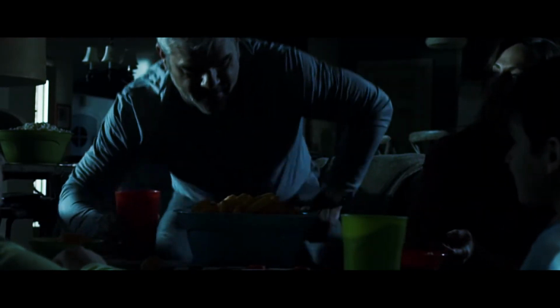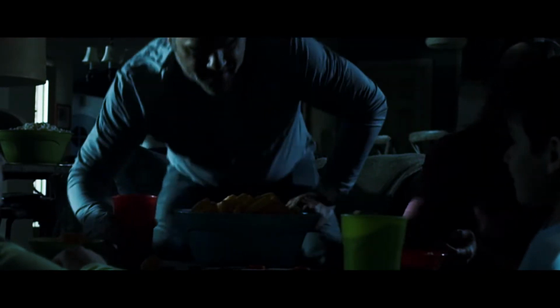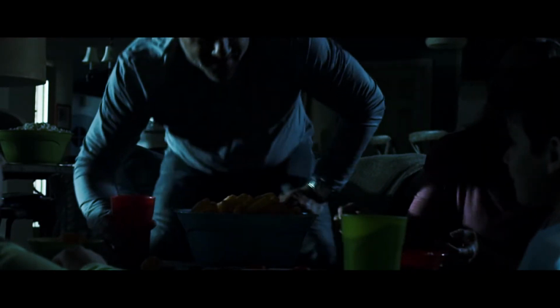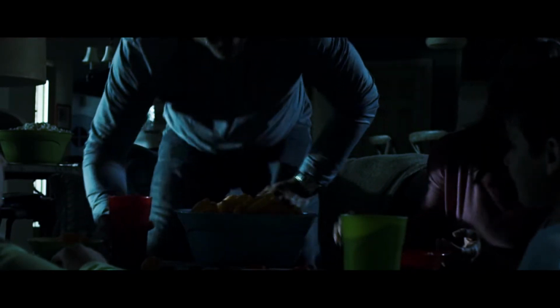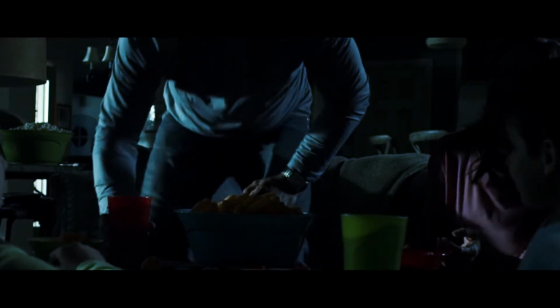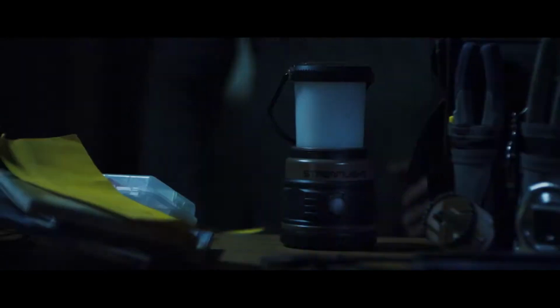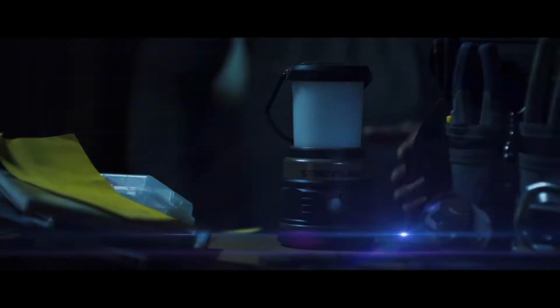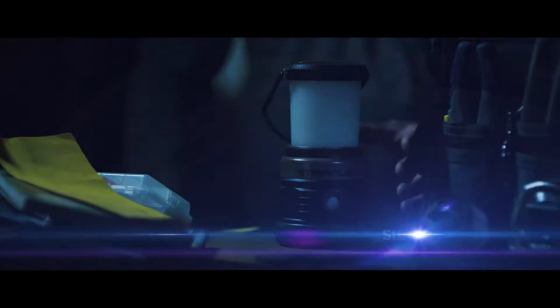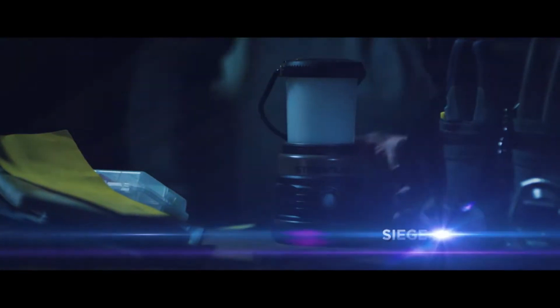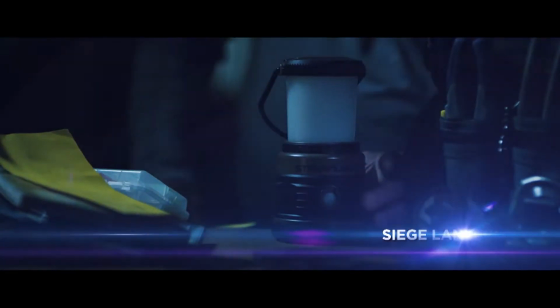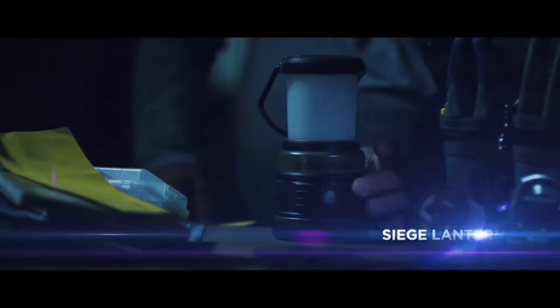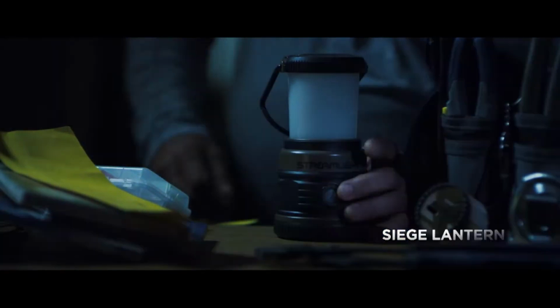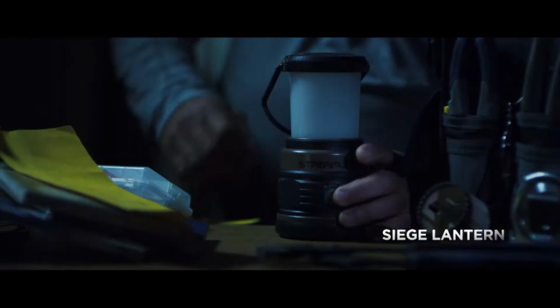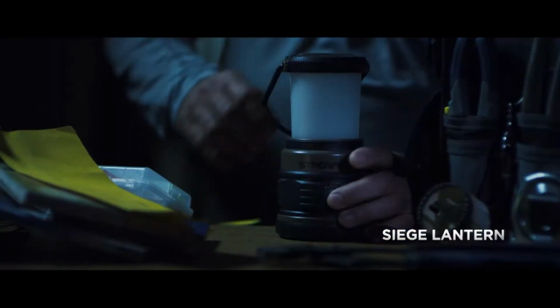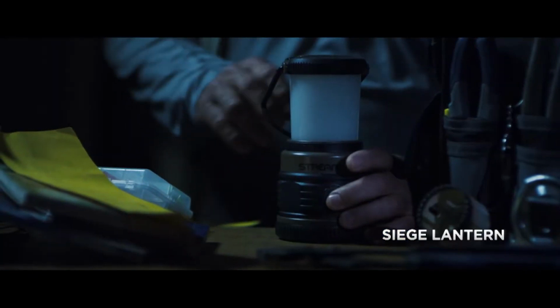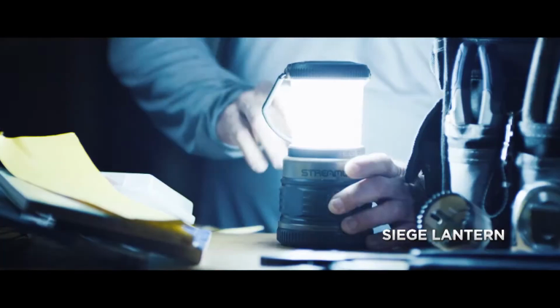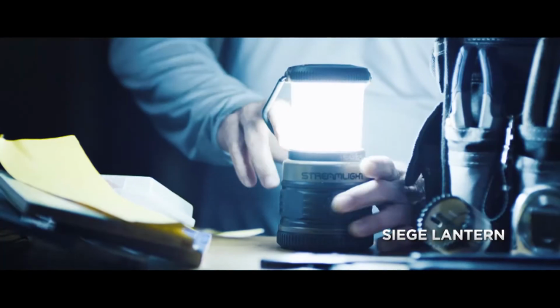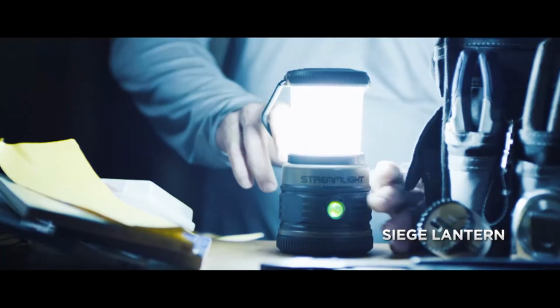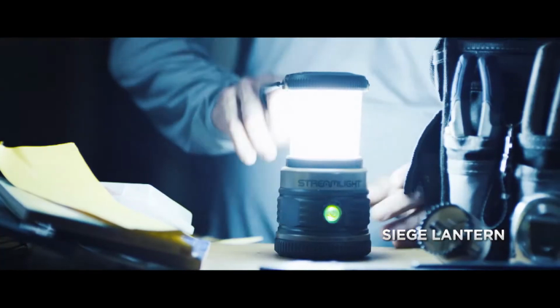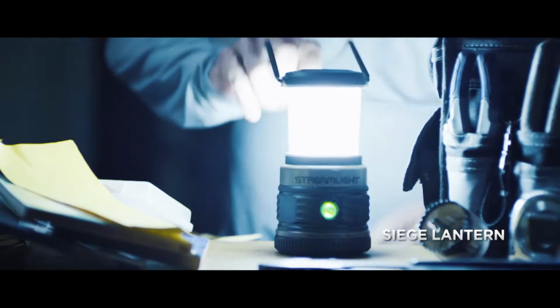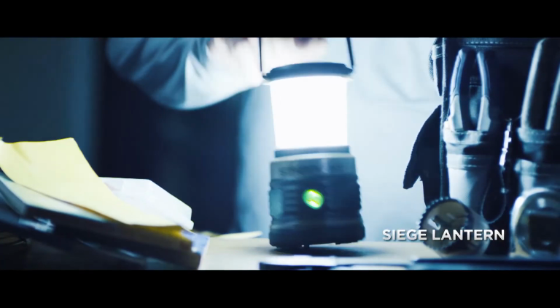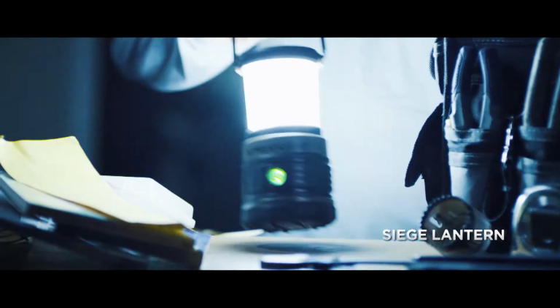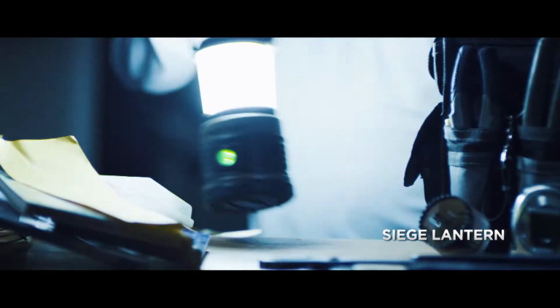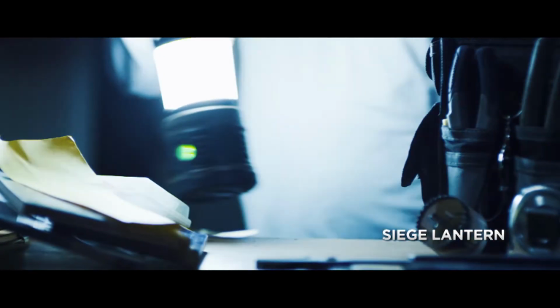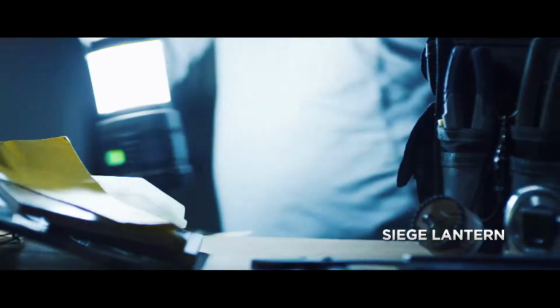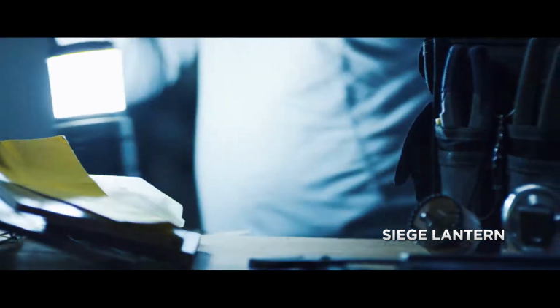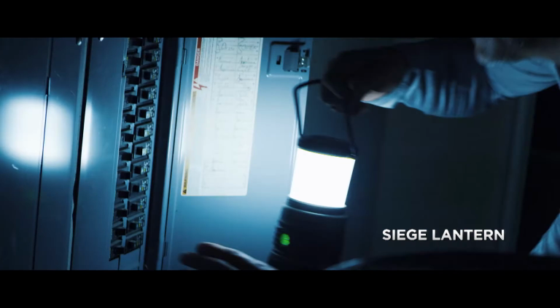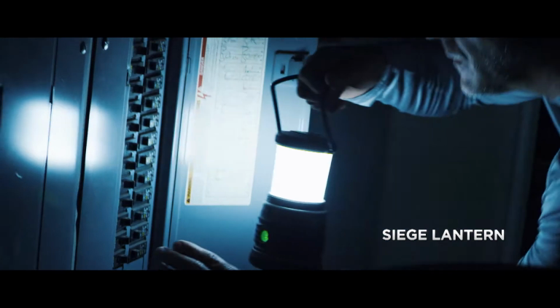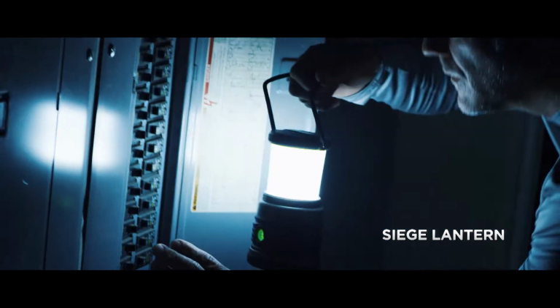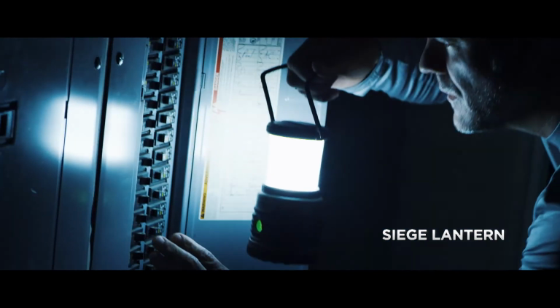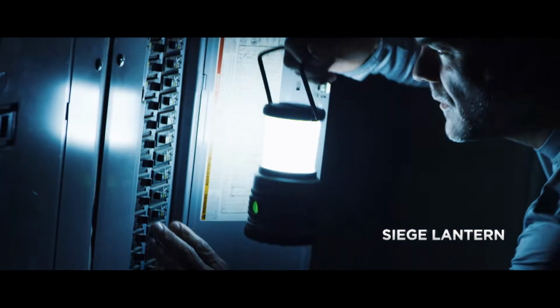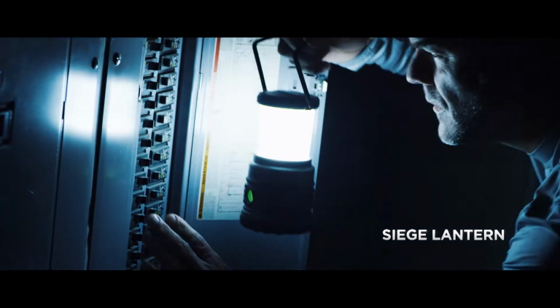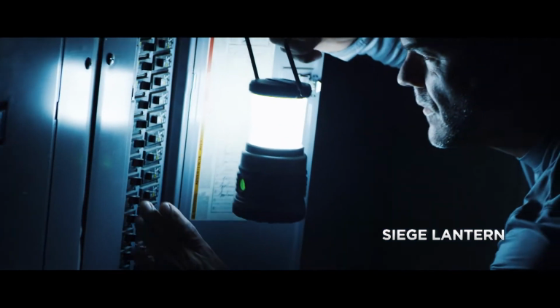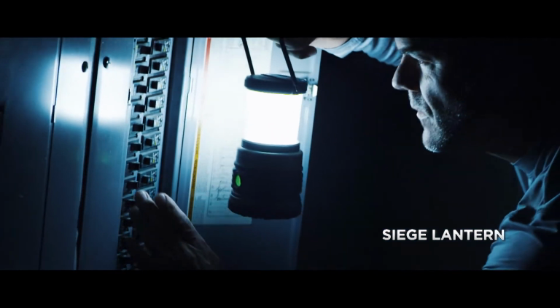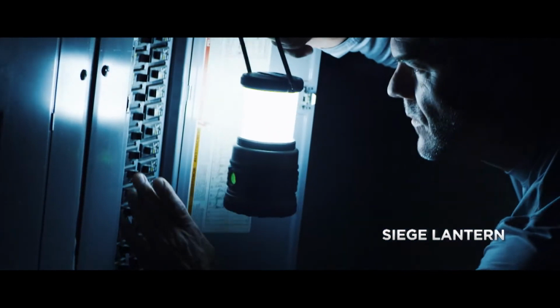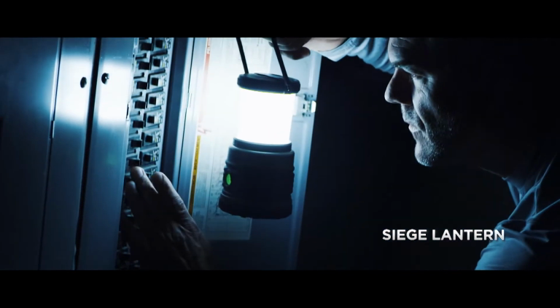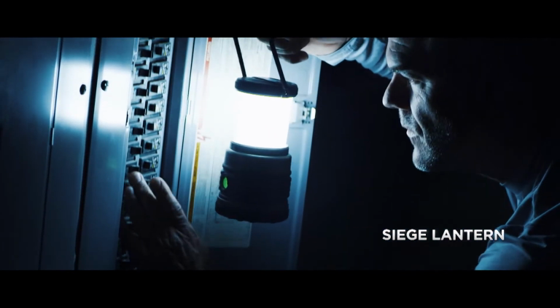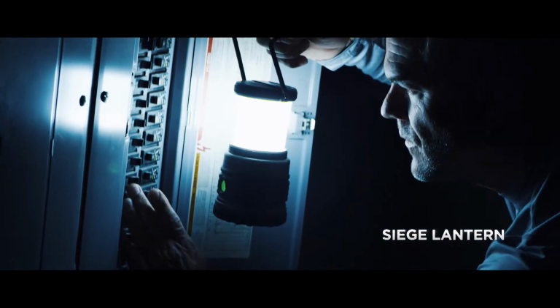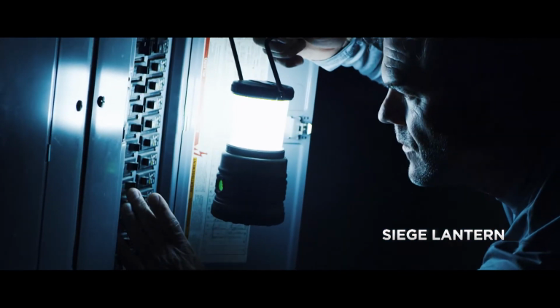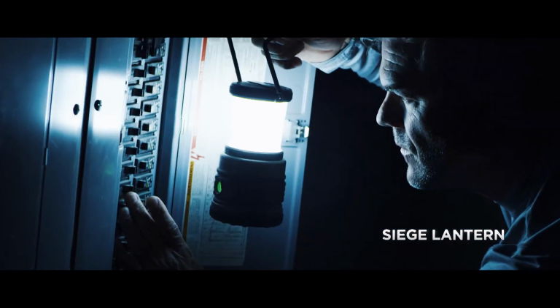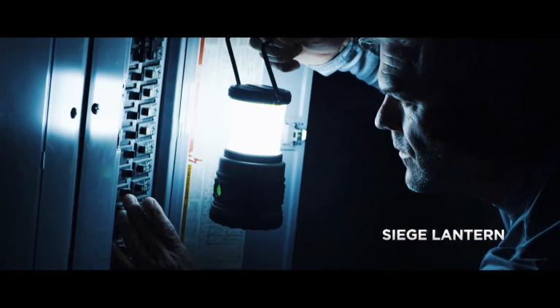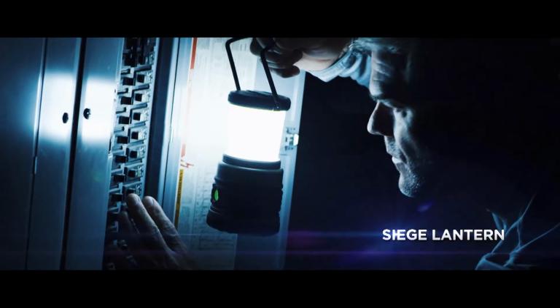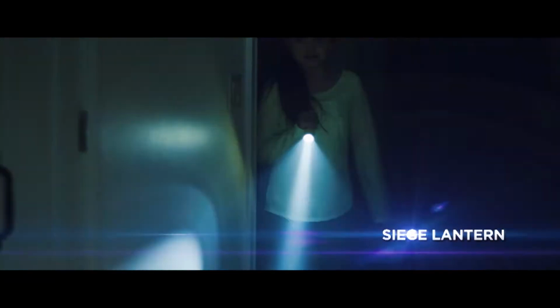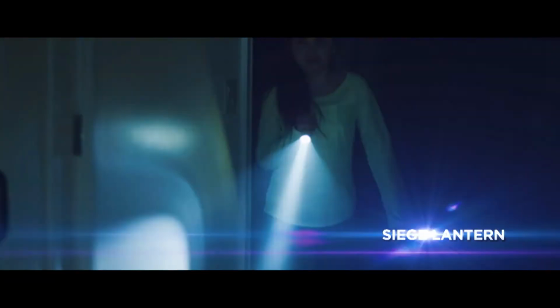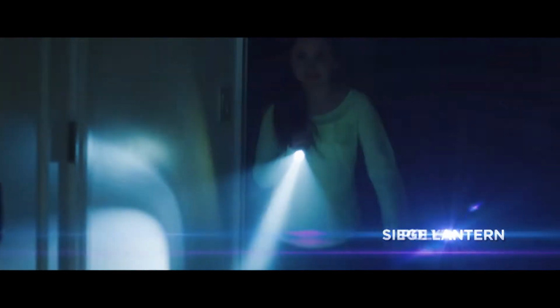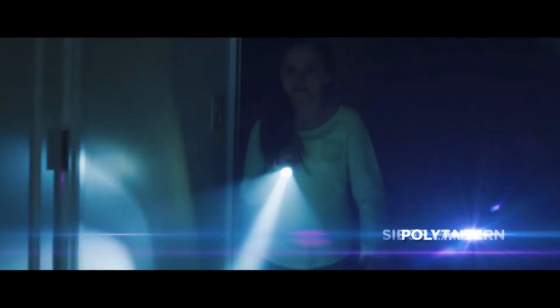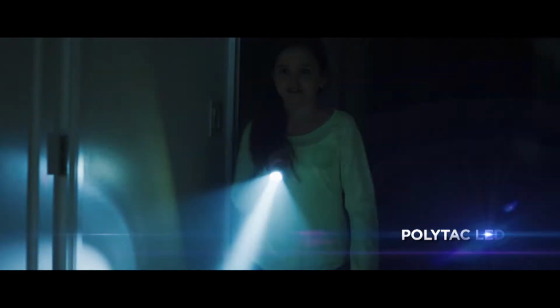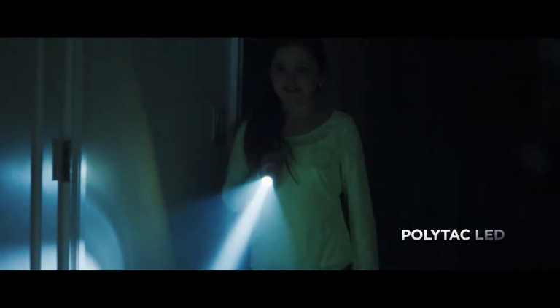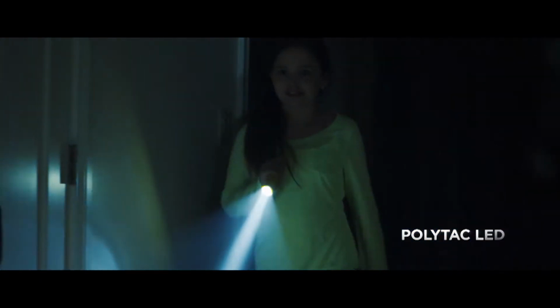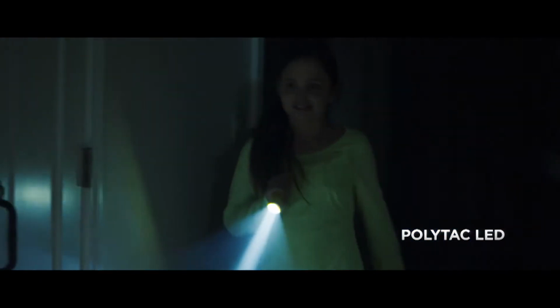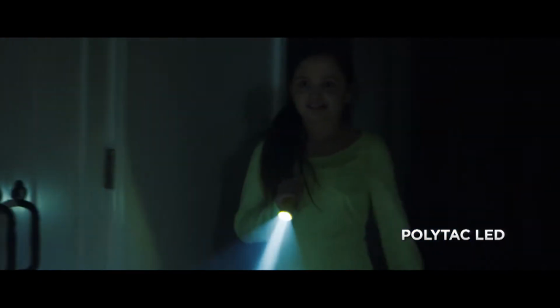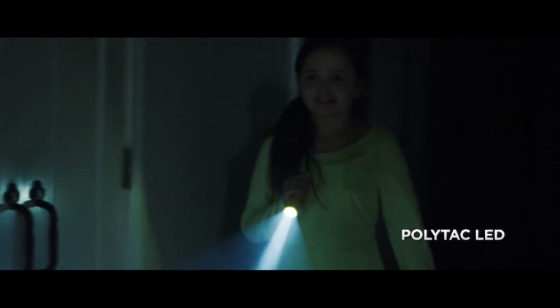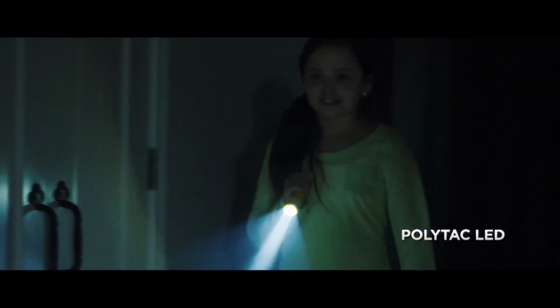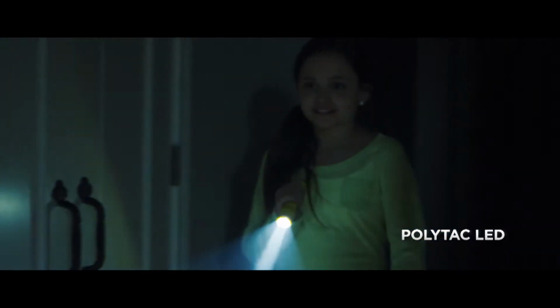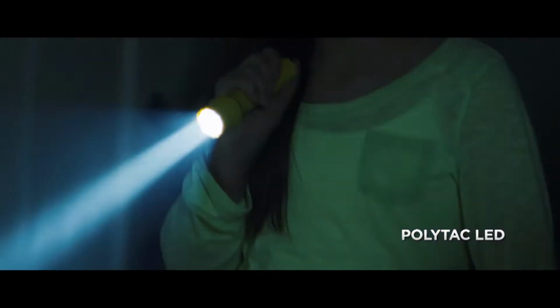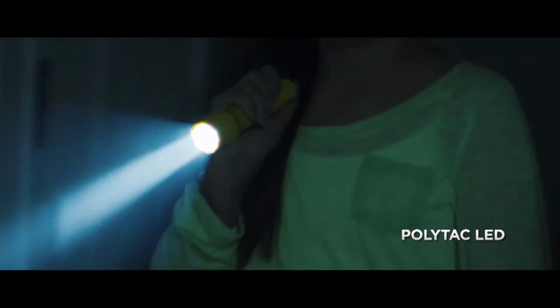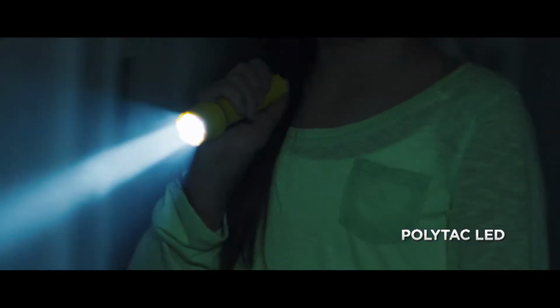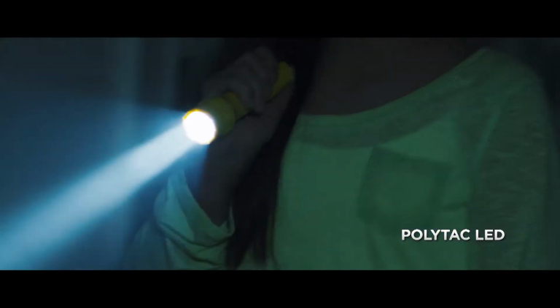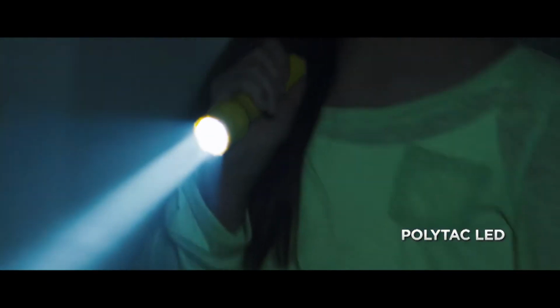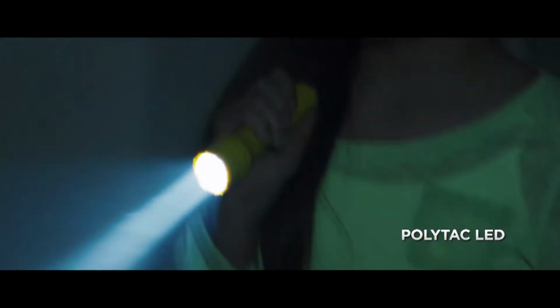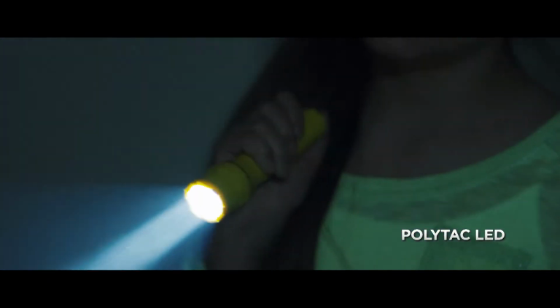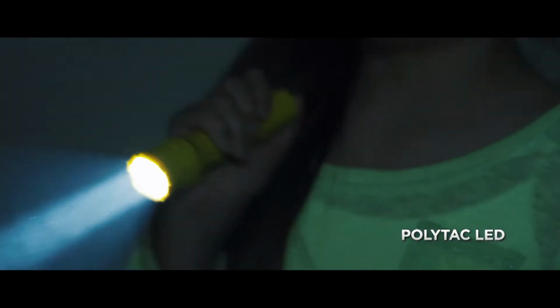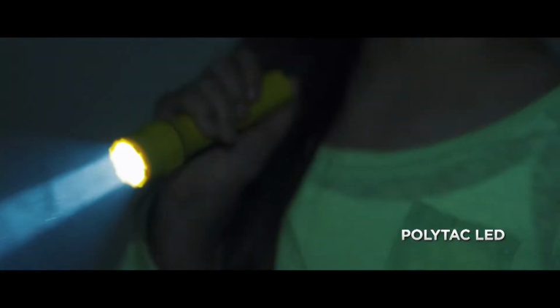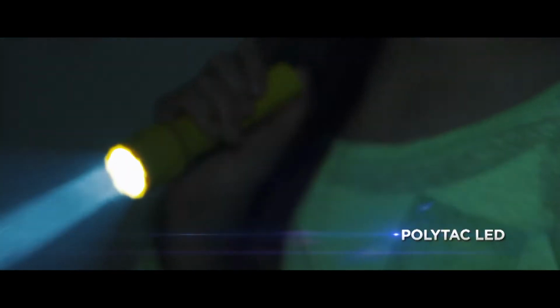The Streamlight Siege Lantern, for example. It'll light up a whole room, run for over 12 days, and even float in water.